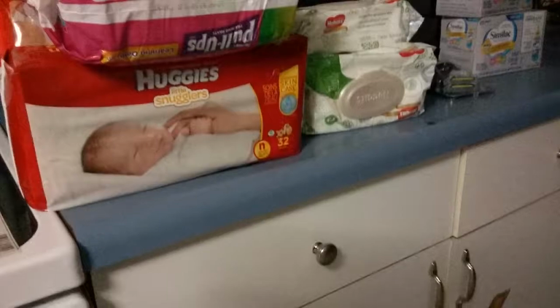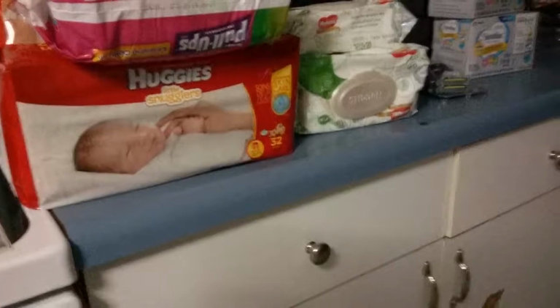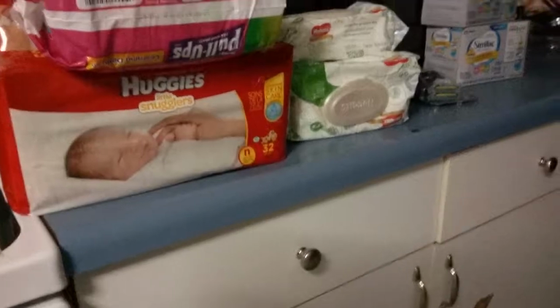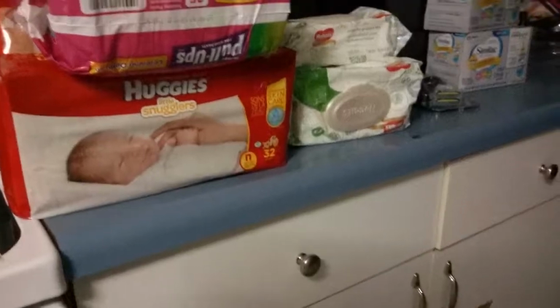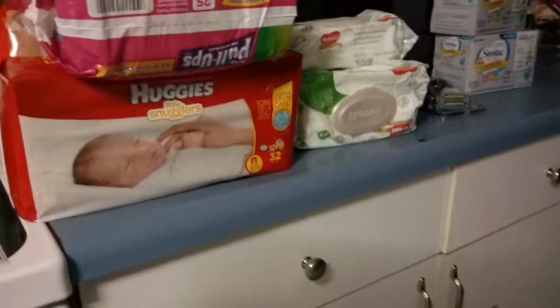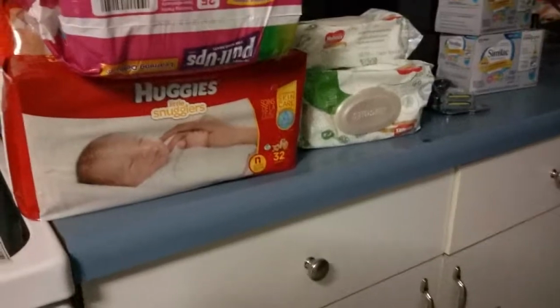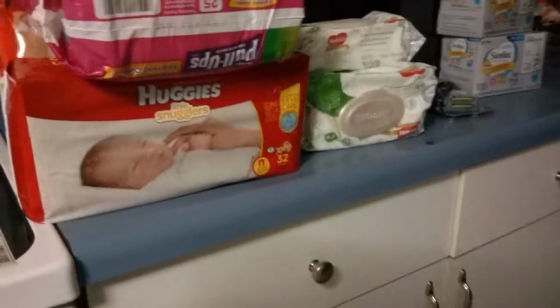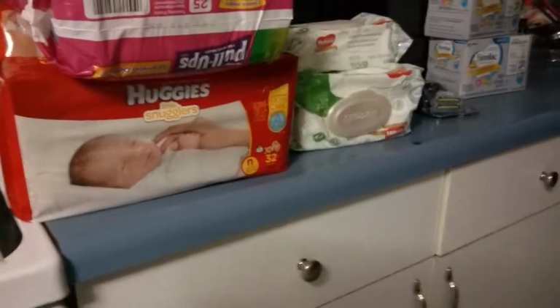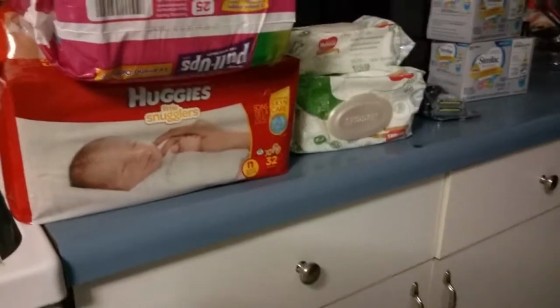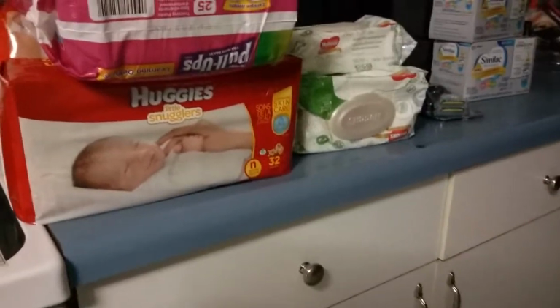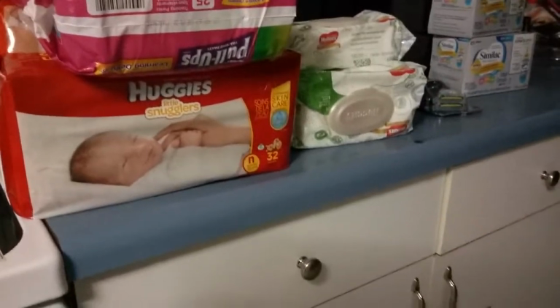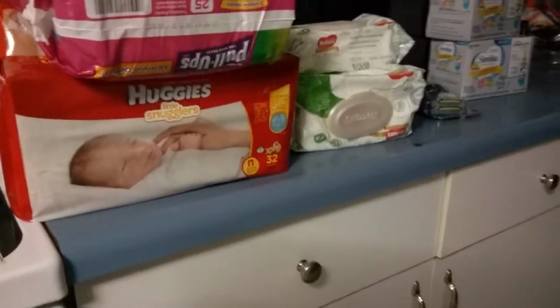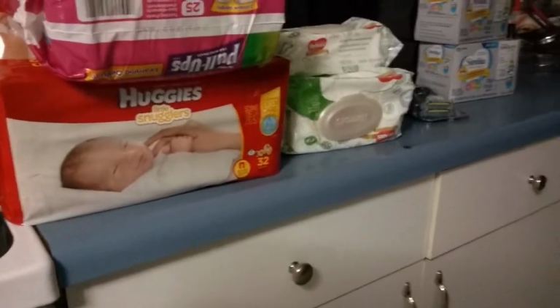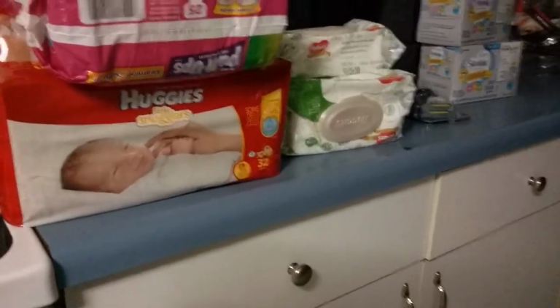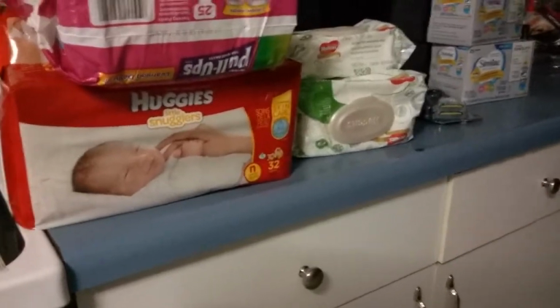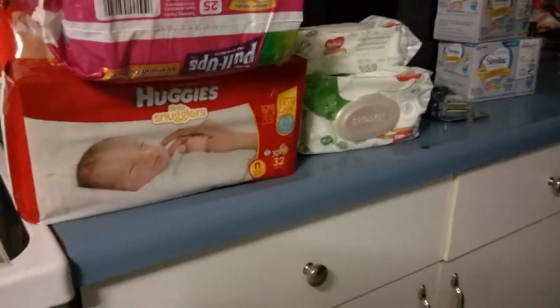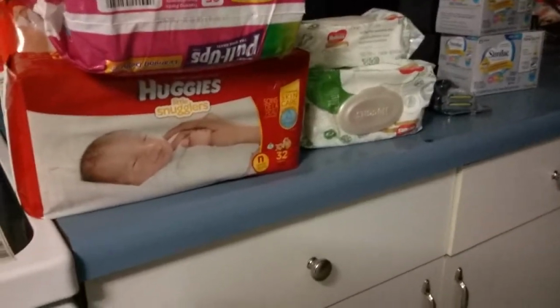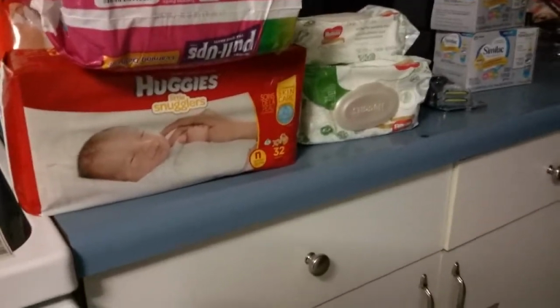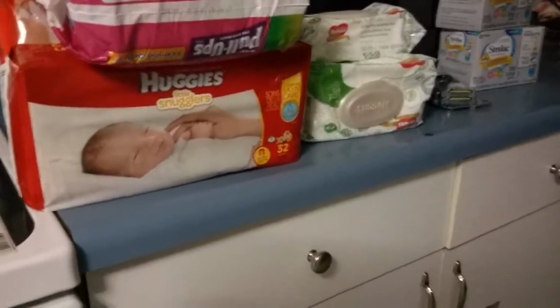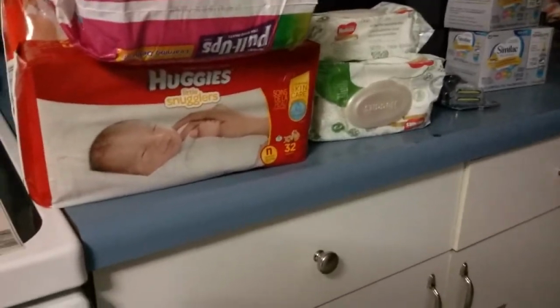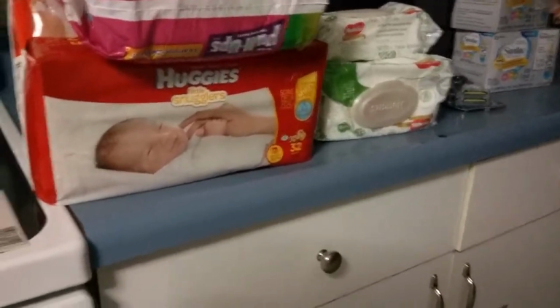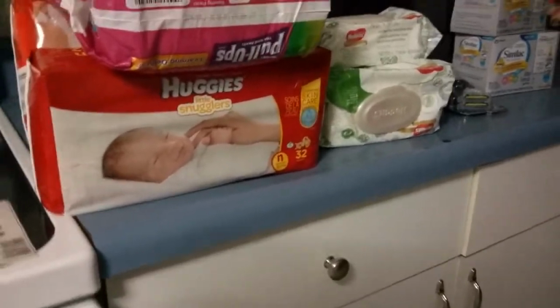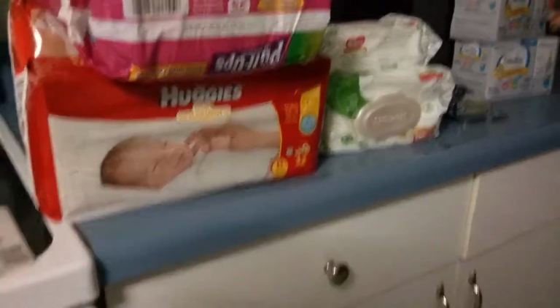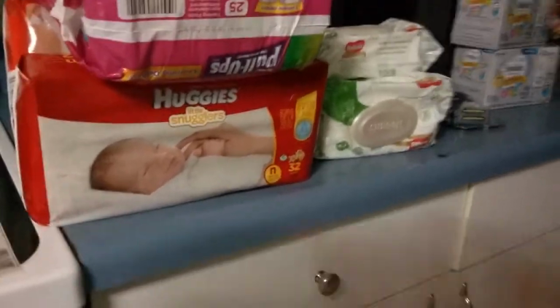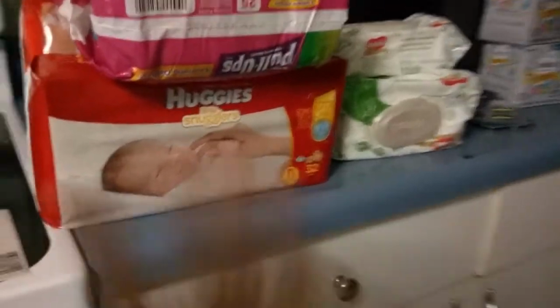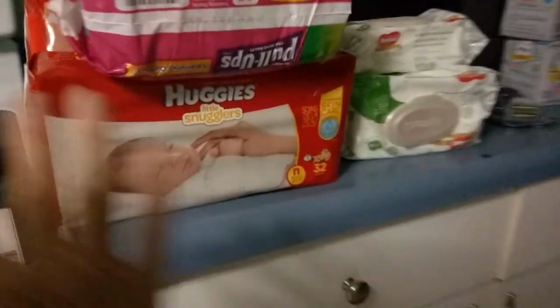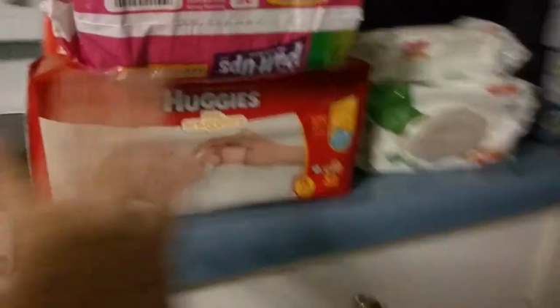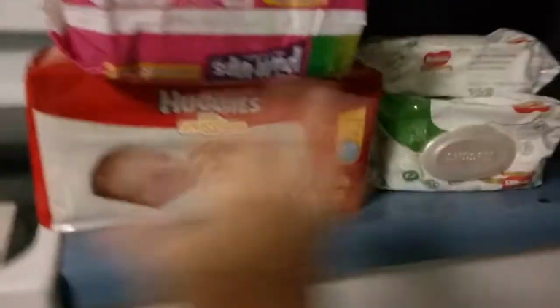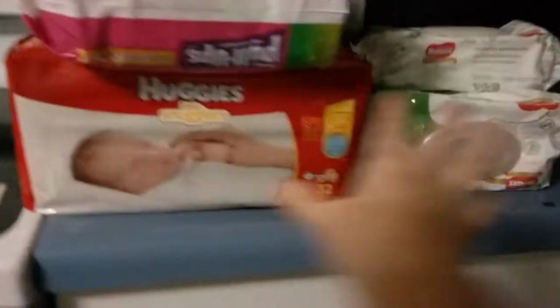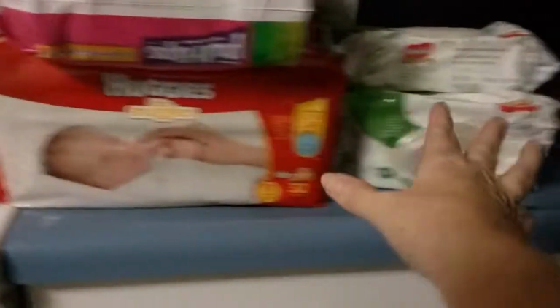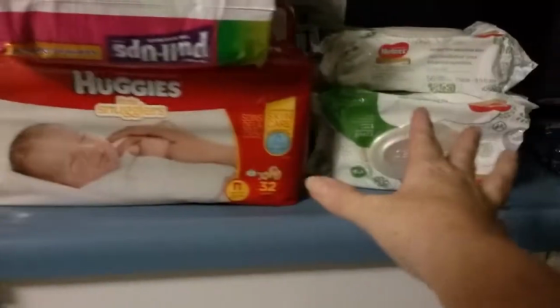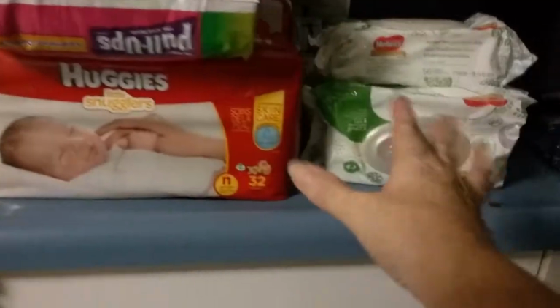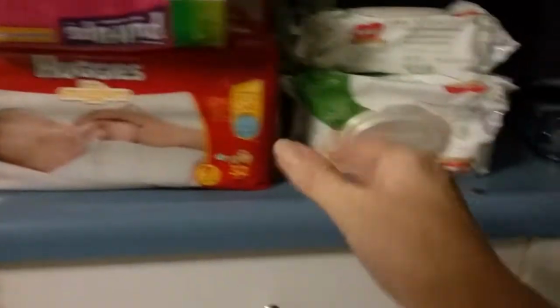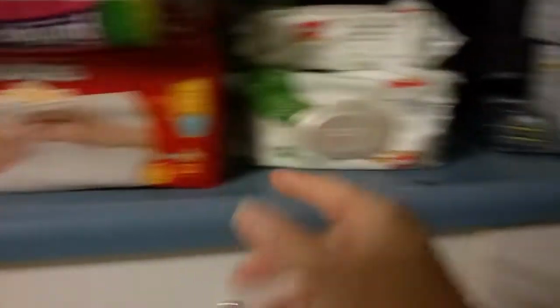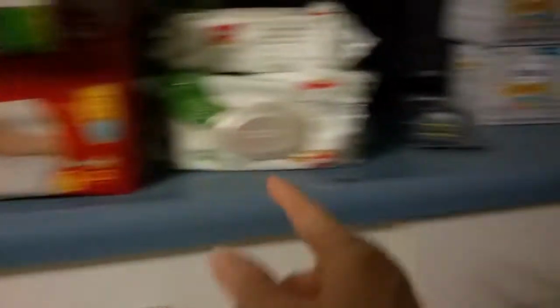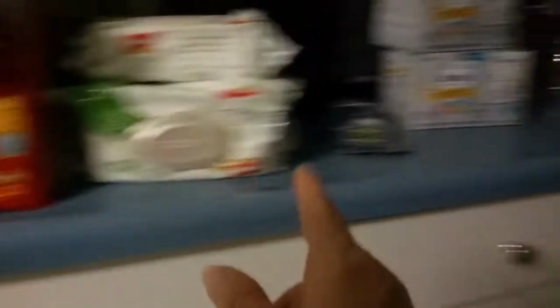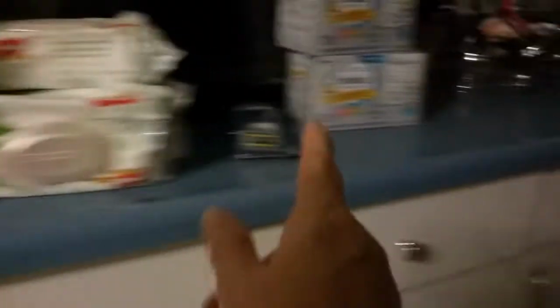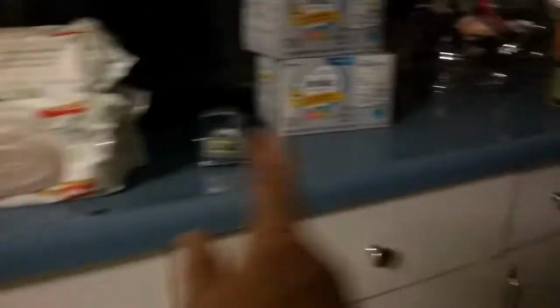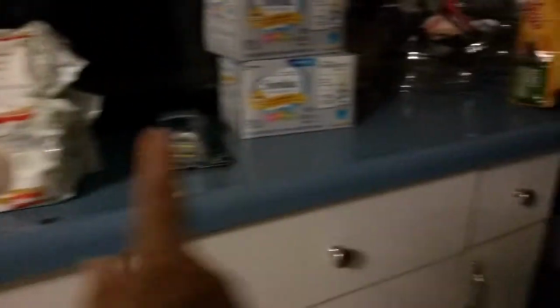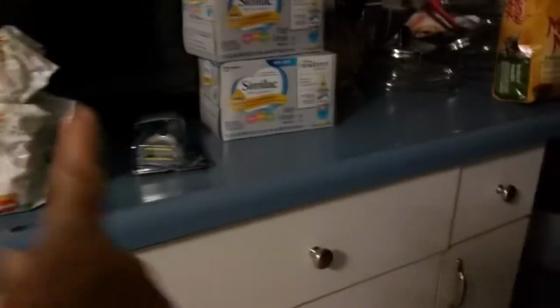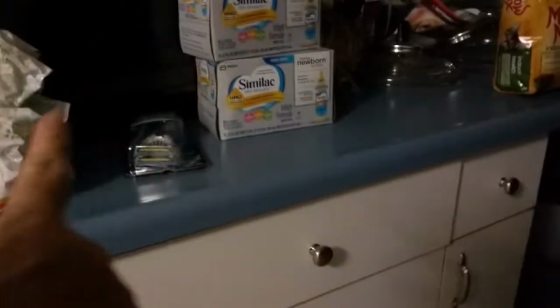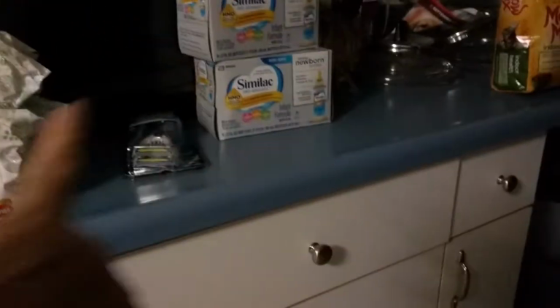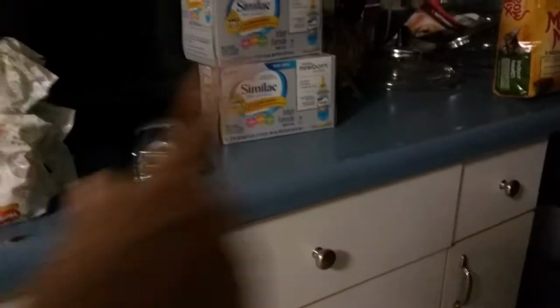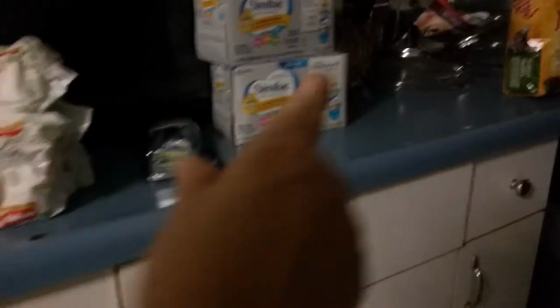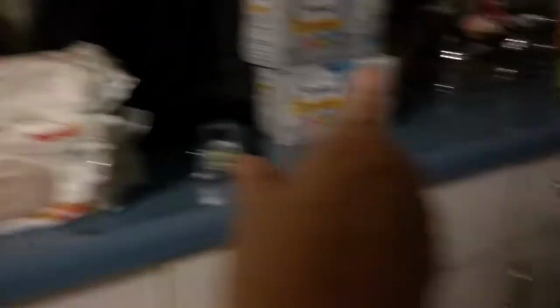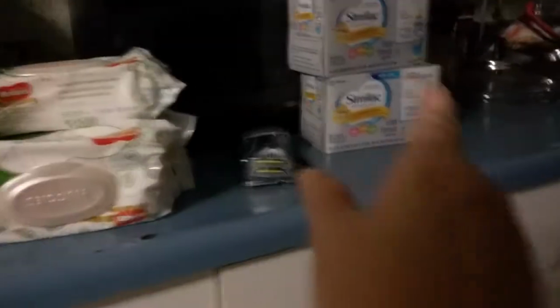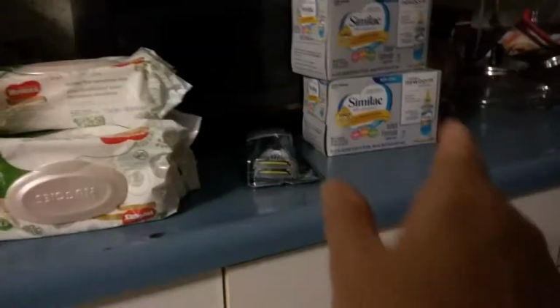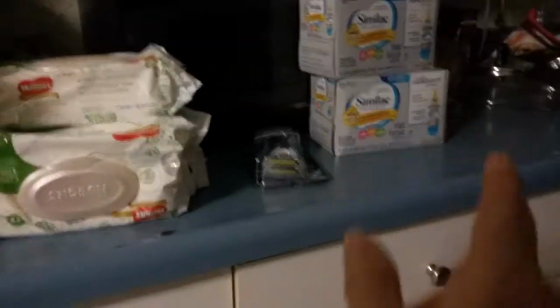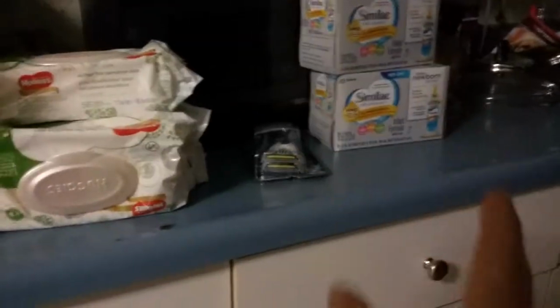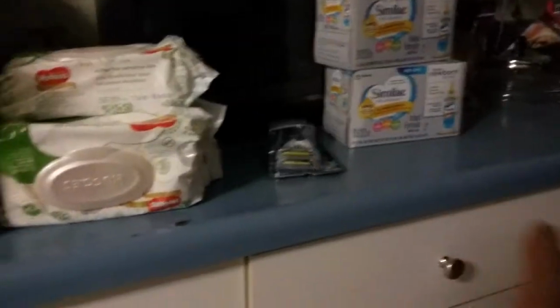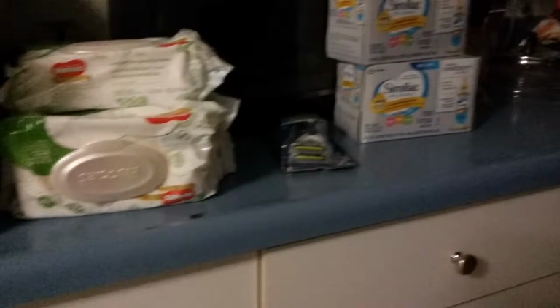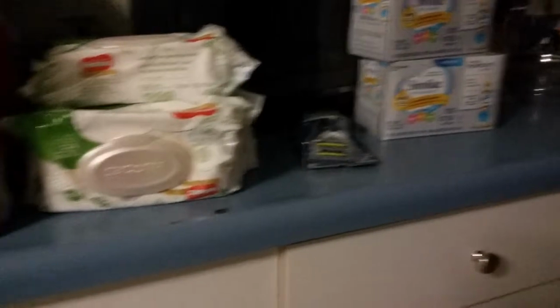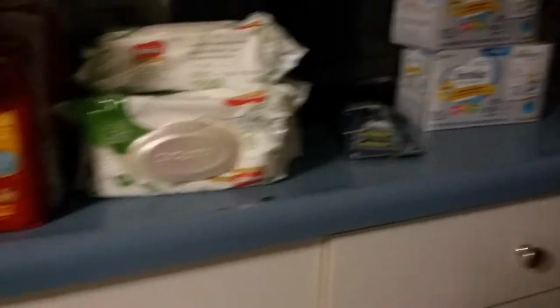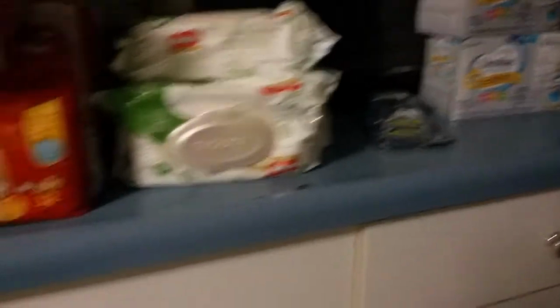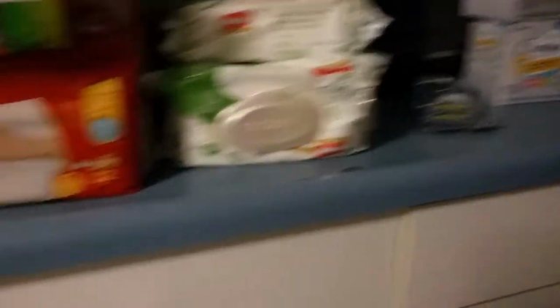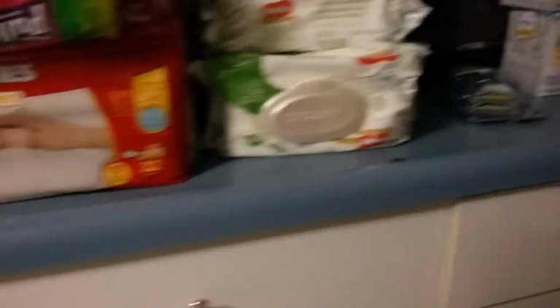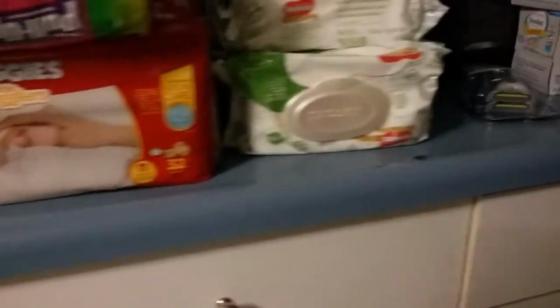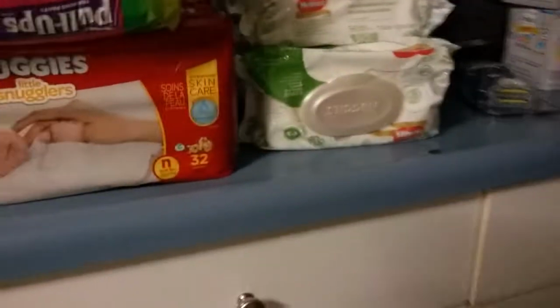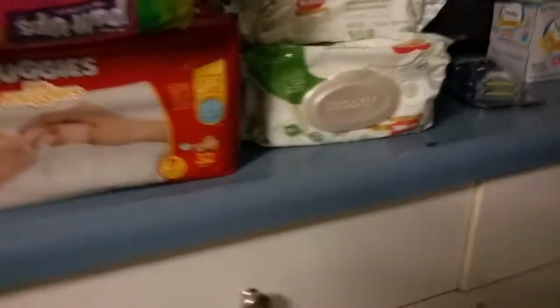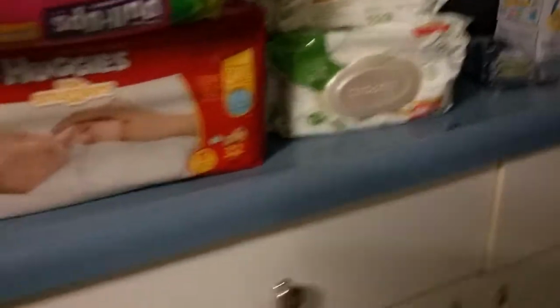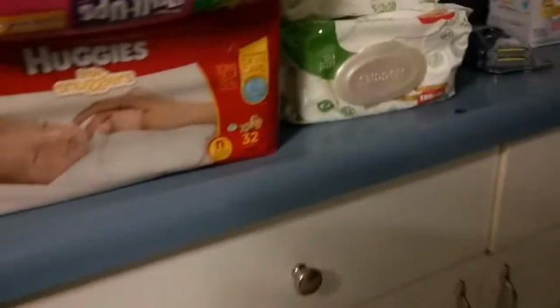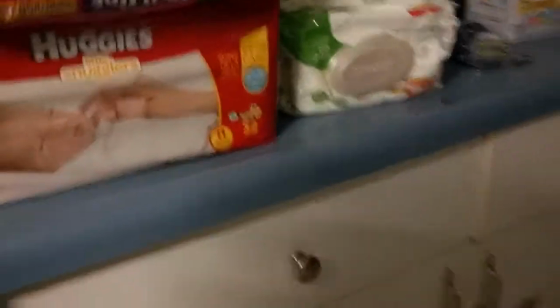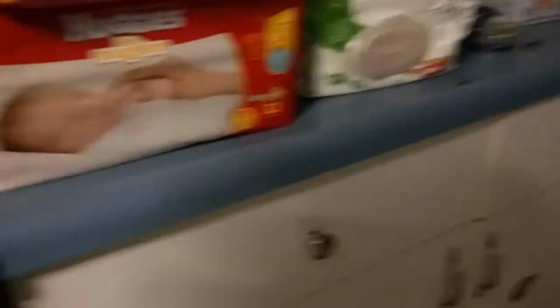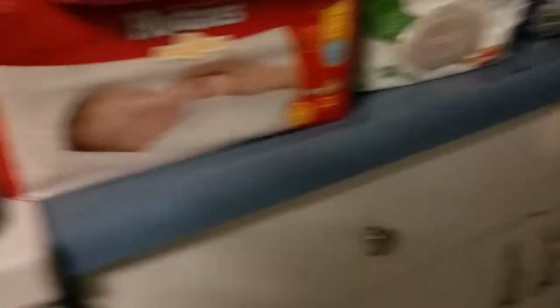This is my Rite Aid haul. It's done in two transactions. This here is one transaction, and the razors and the Similac is another transaction.